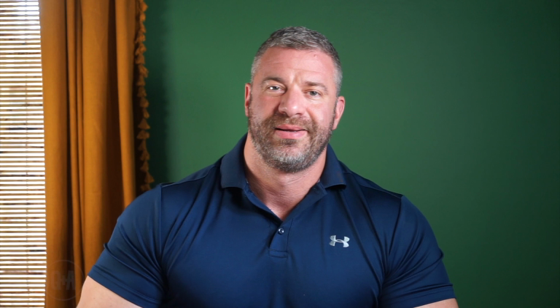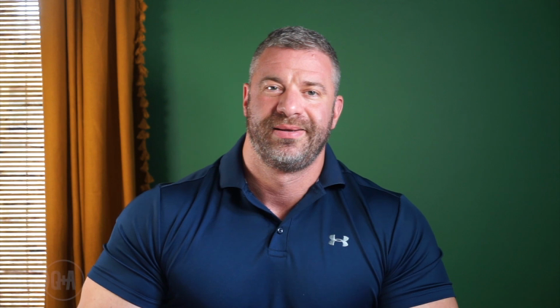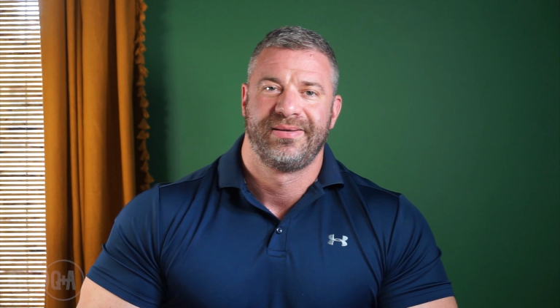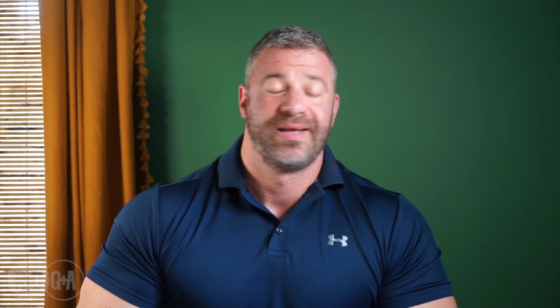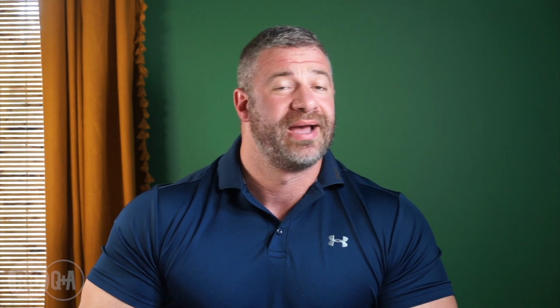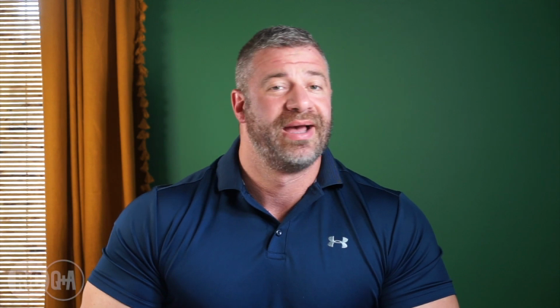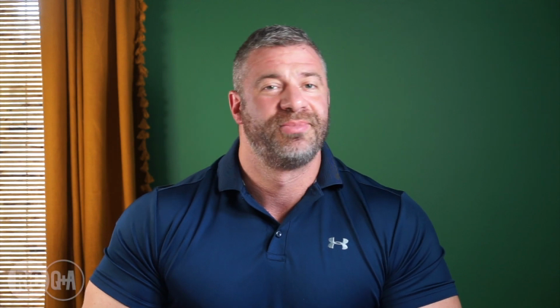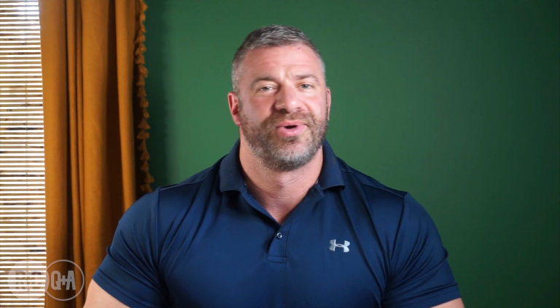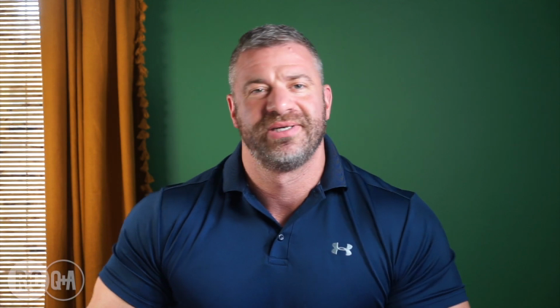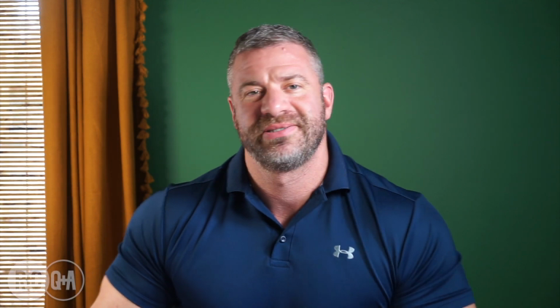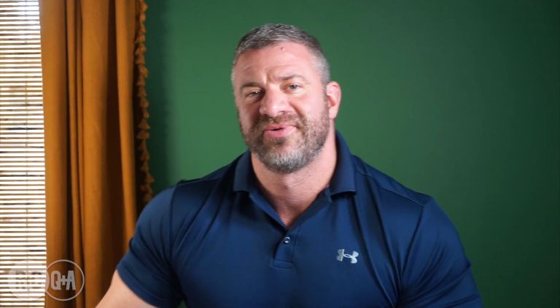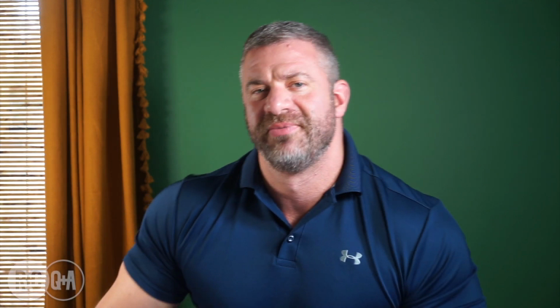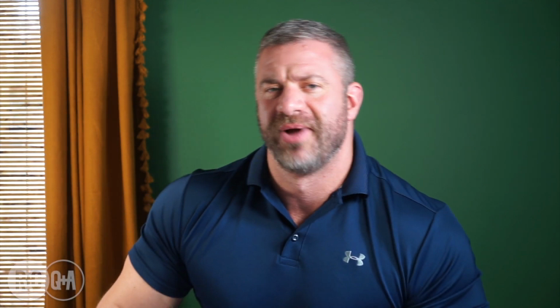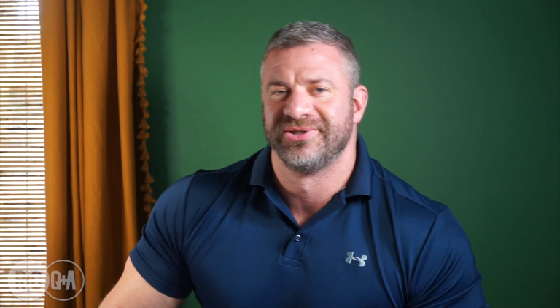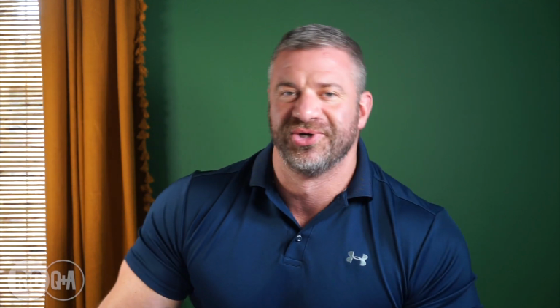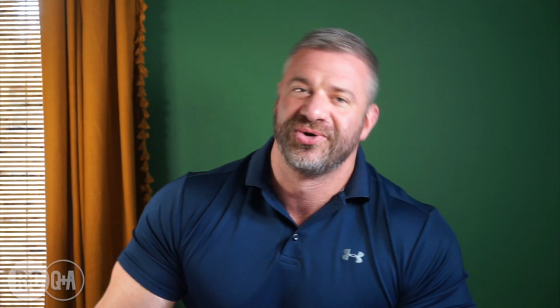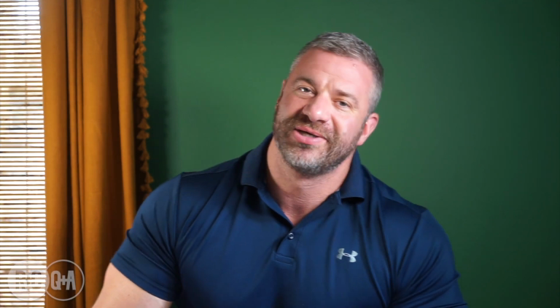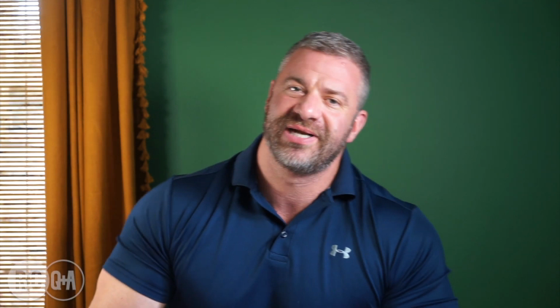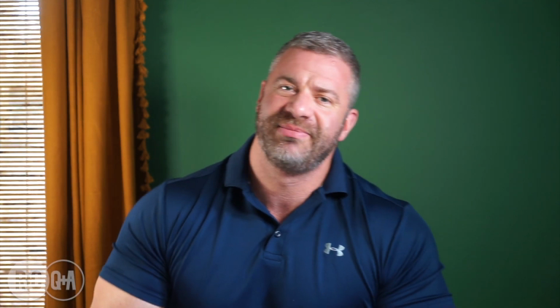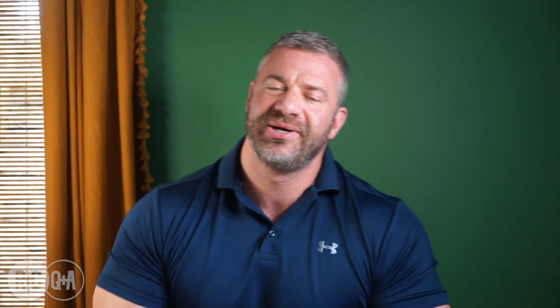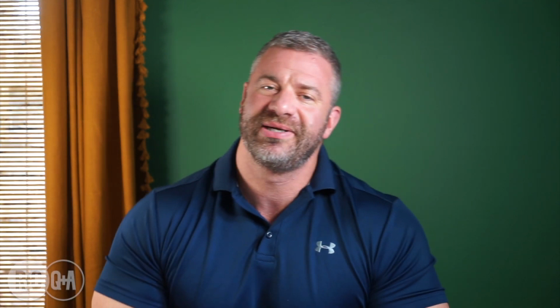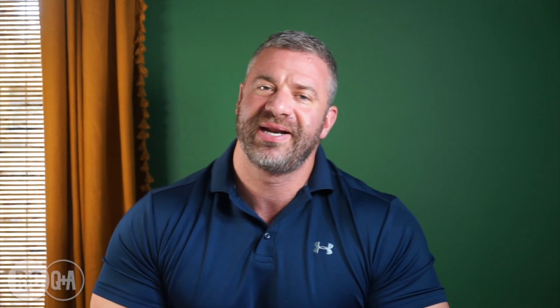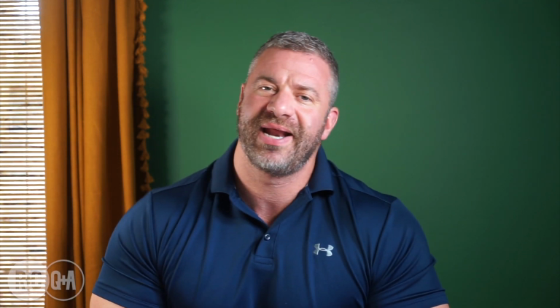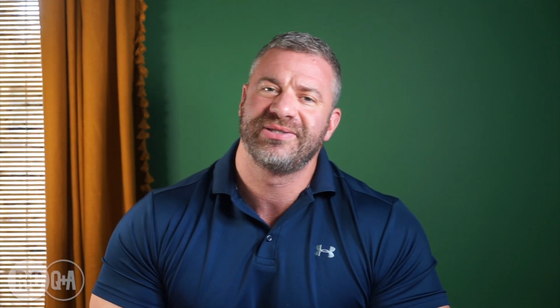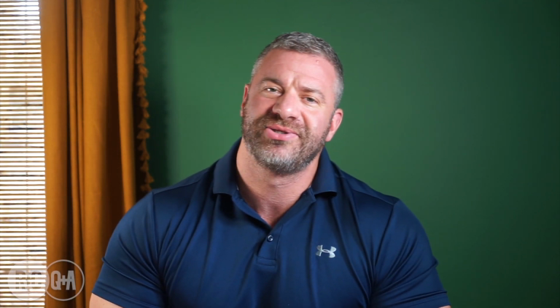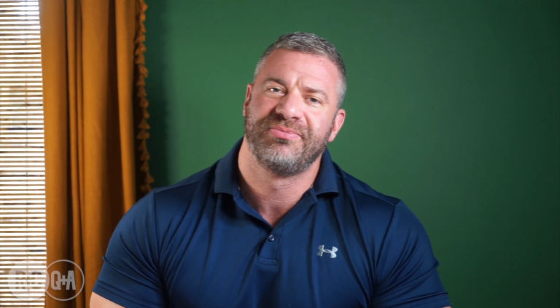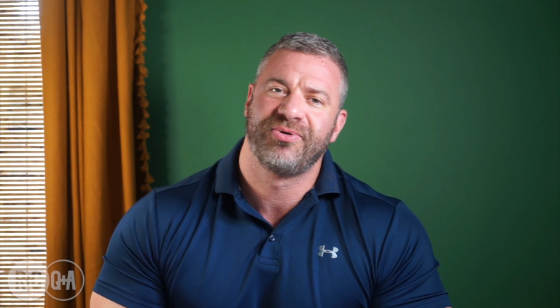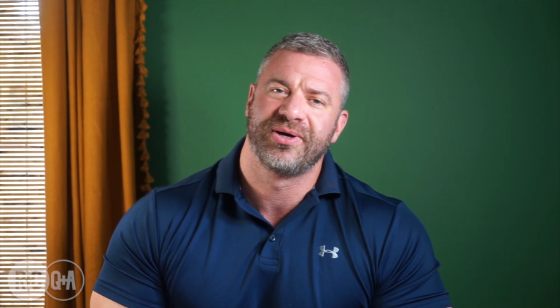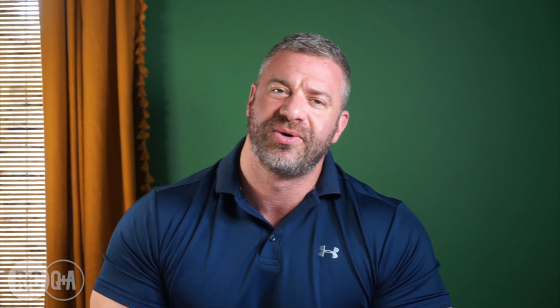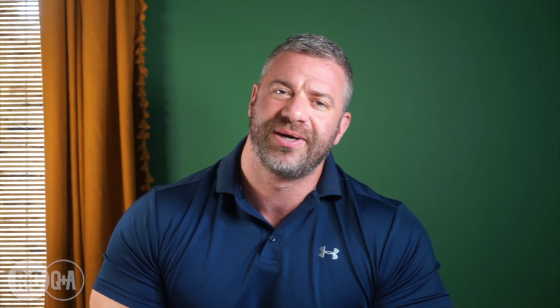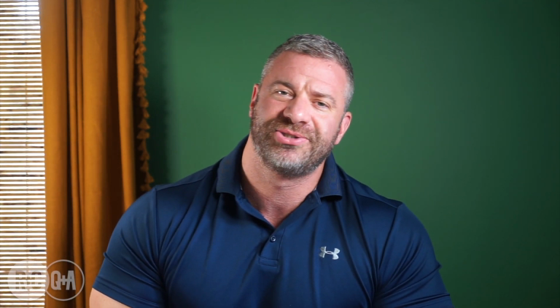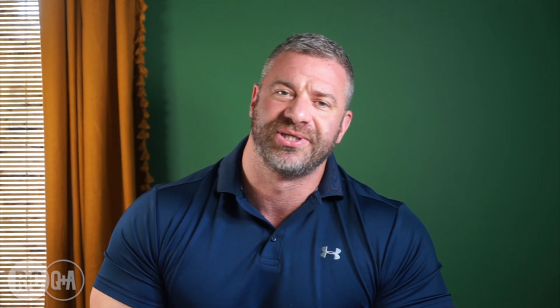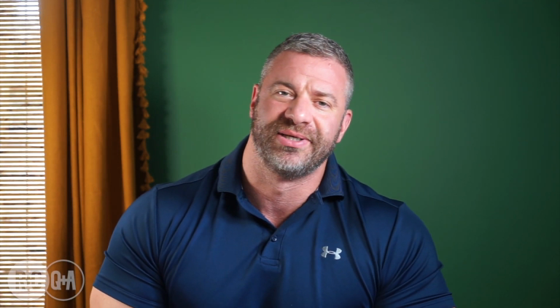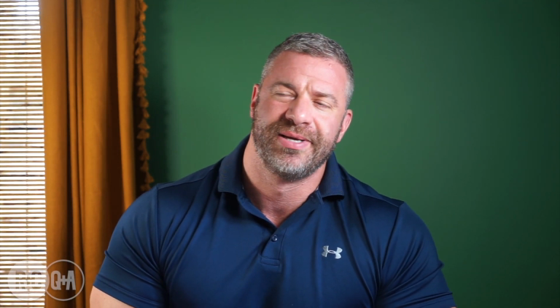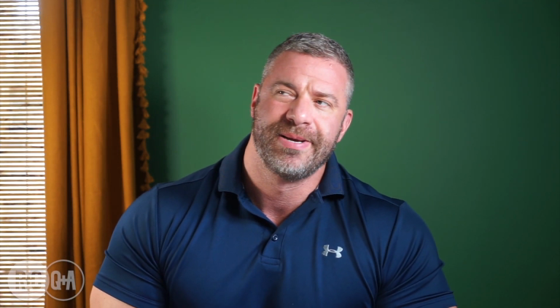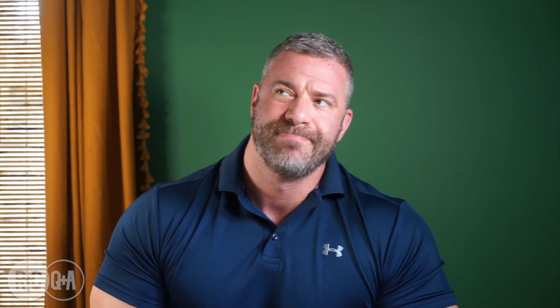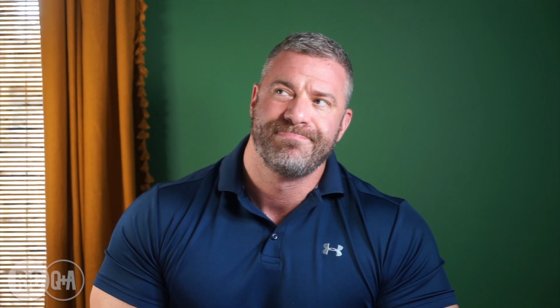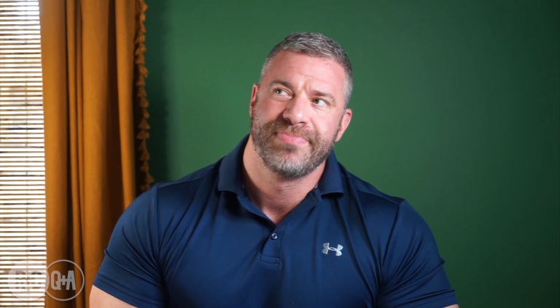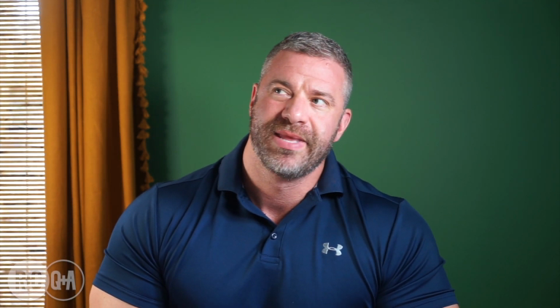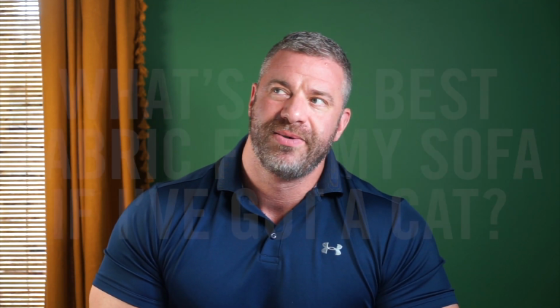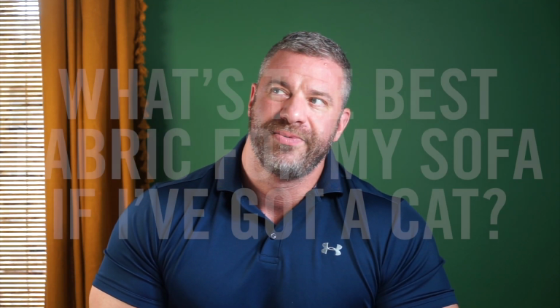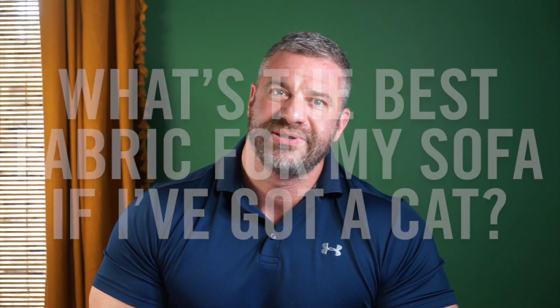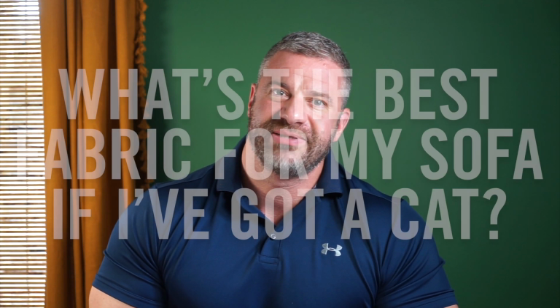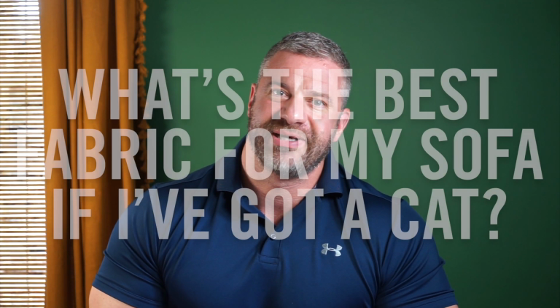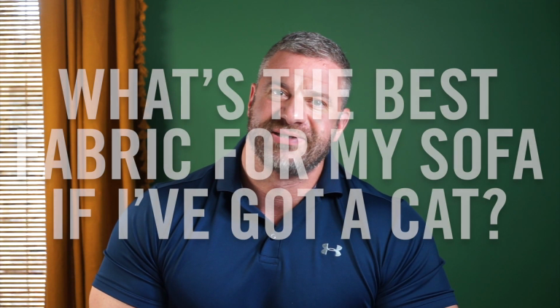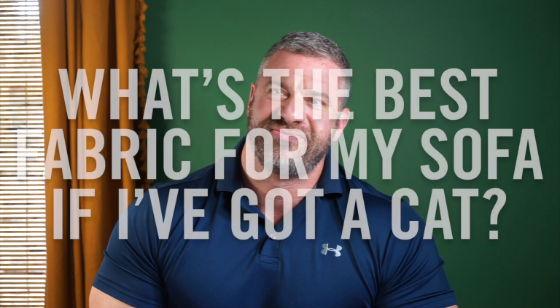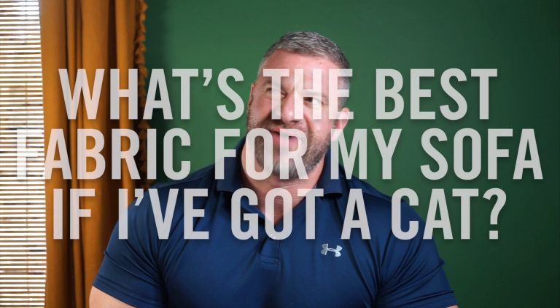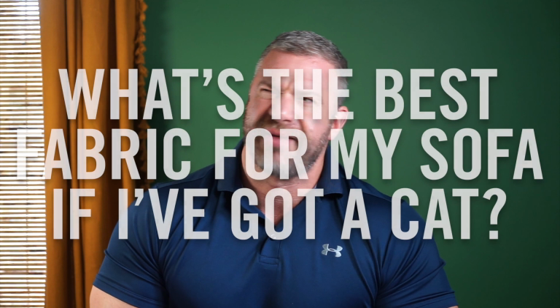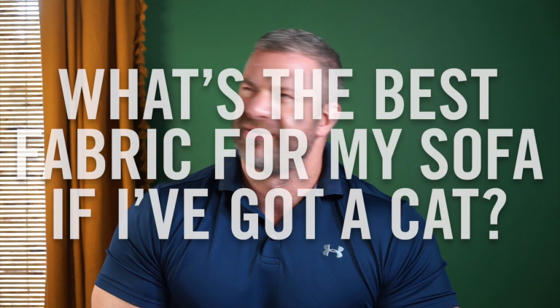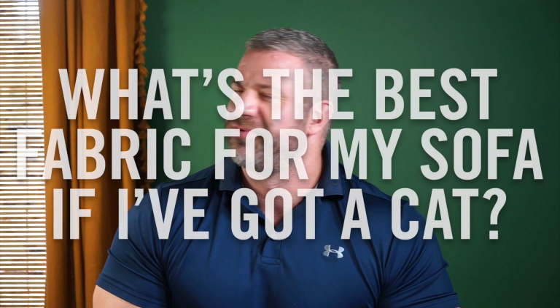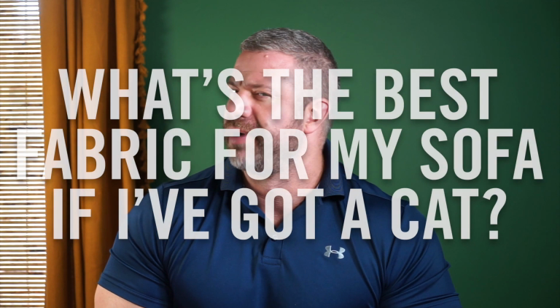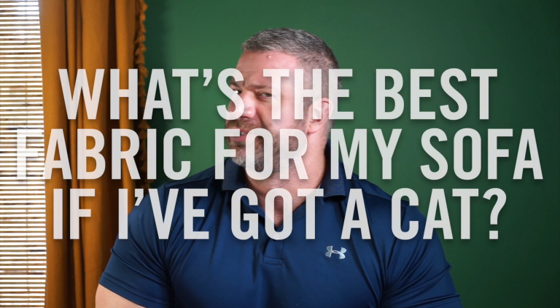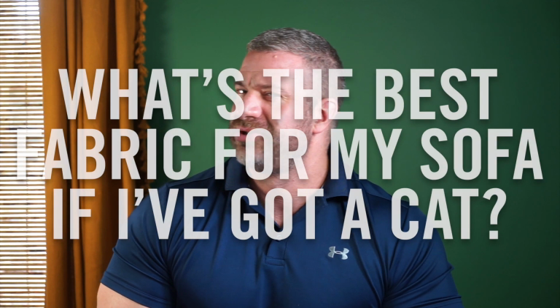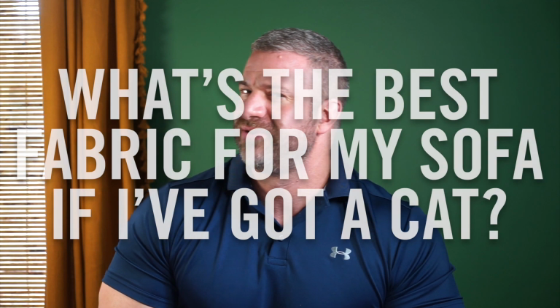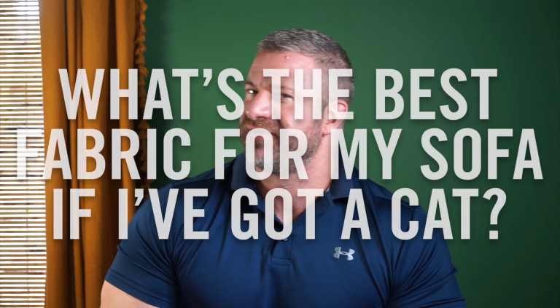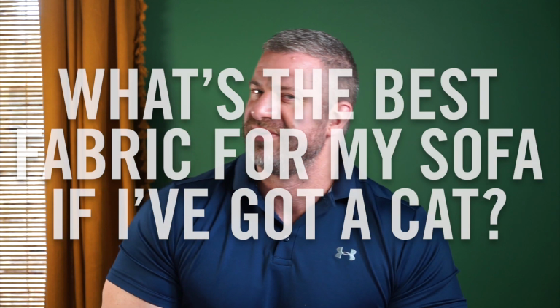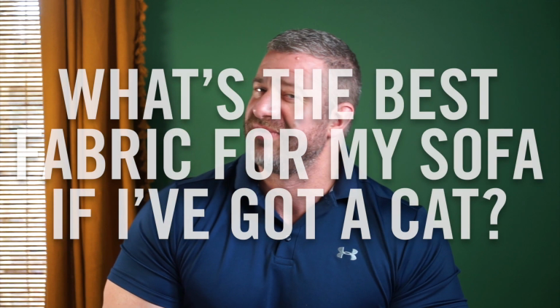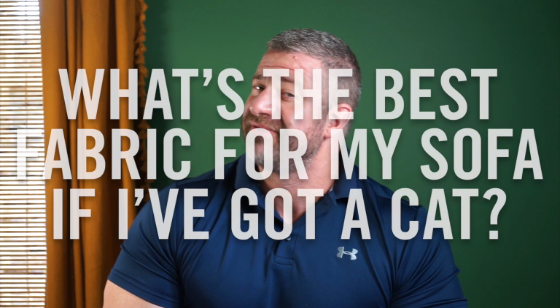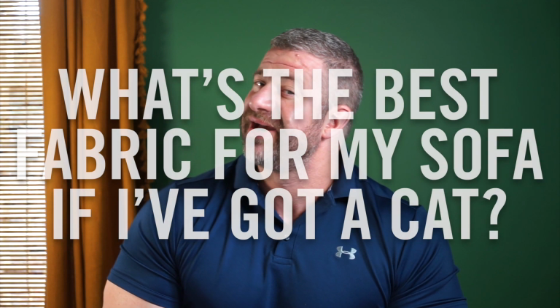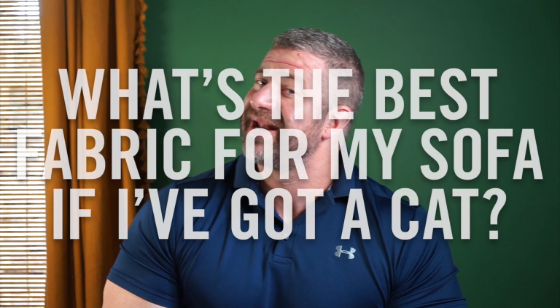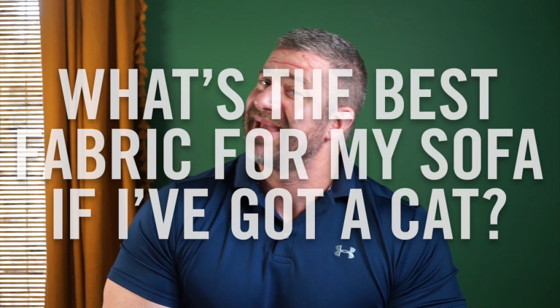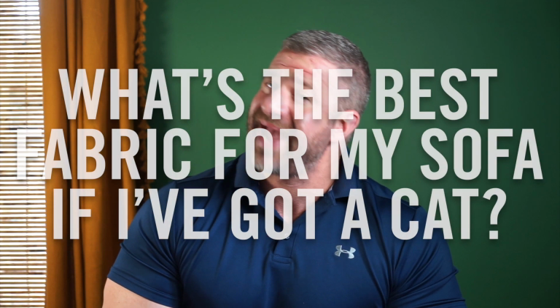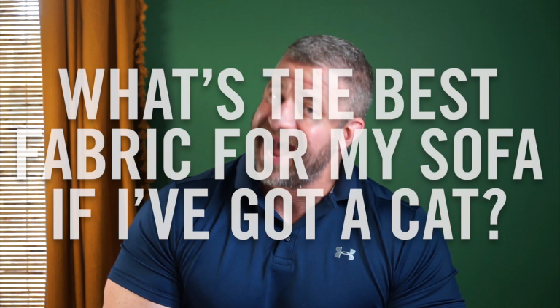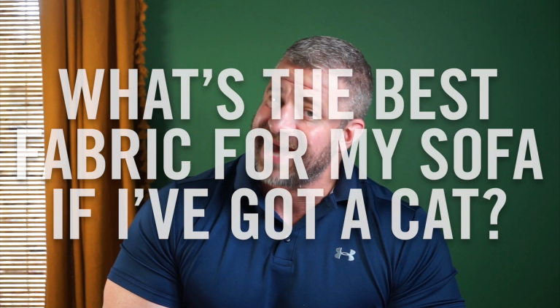Hi, I'm Chris from Roger and Chris, and I'm here today to answer an important question: what's the best fabric for my sofa if I've got a cat?